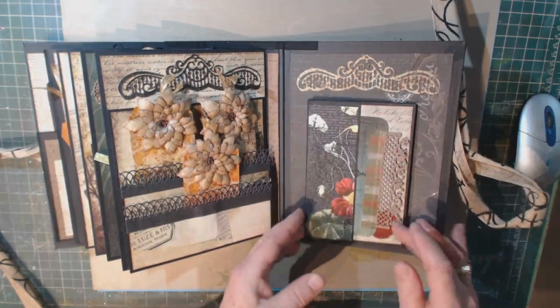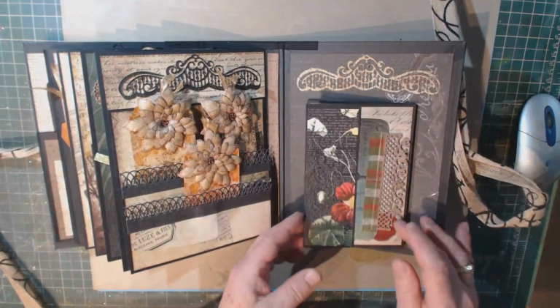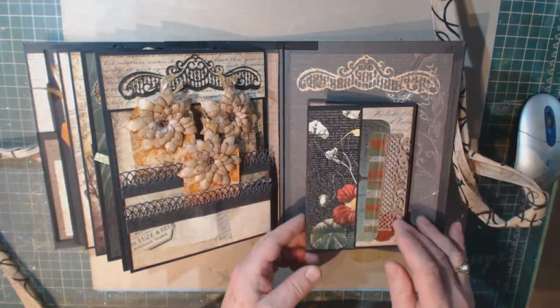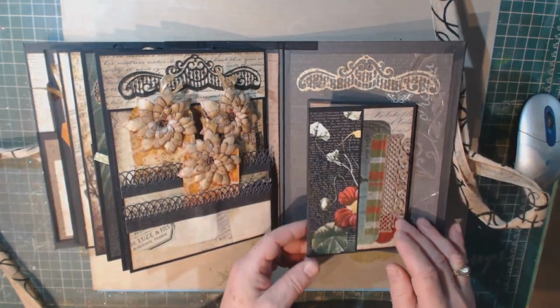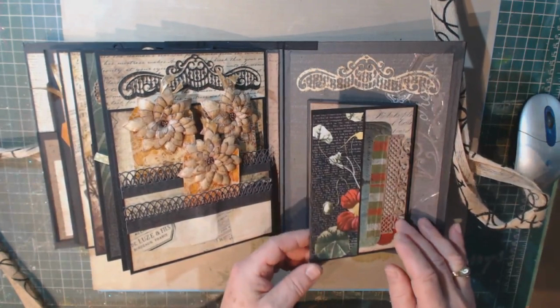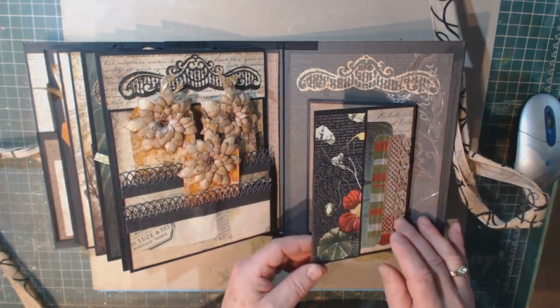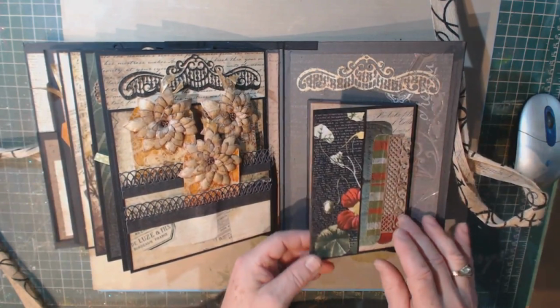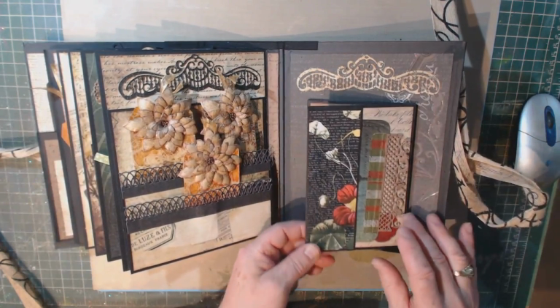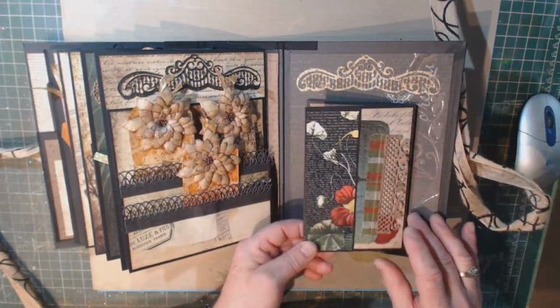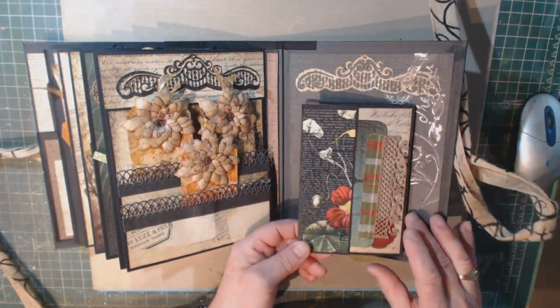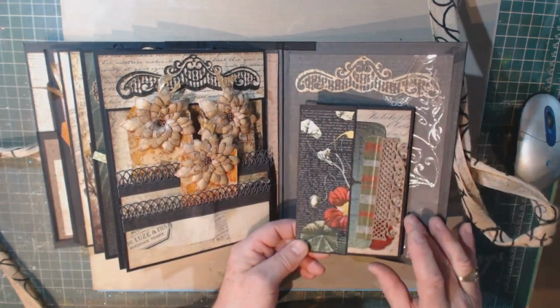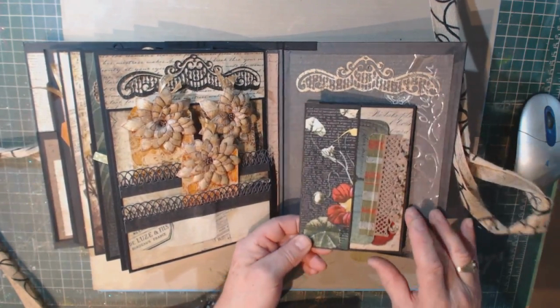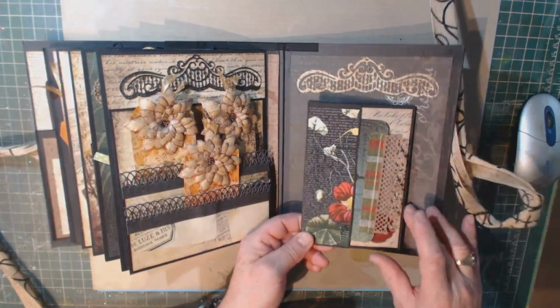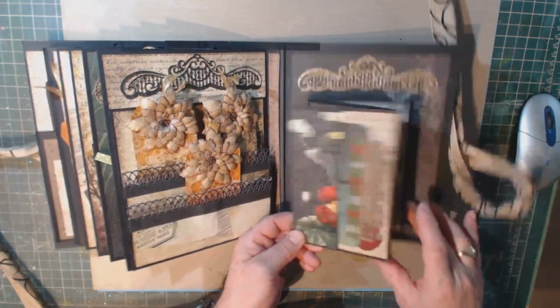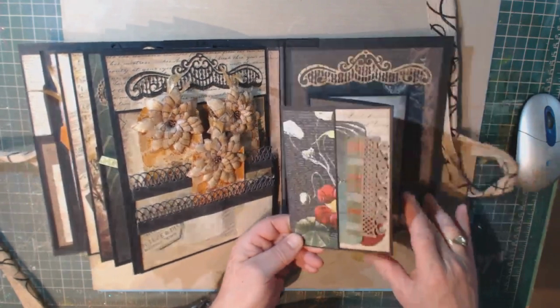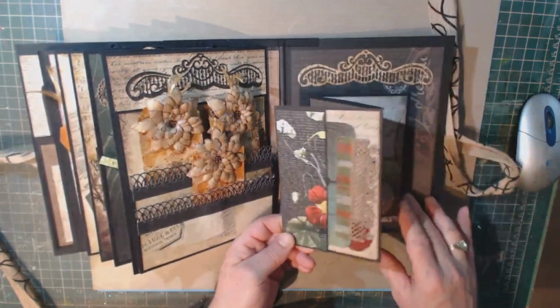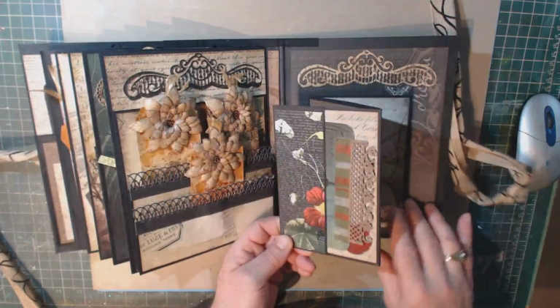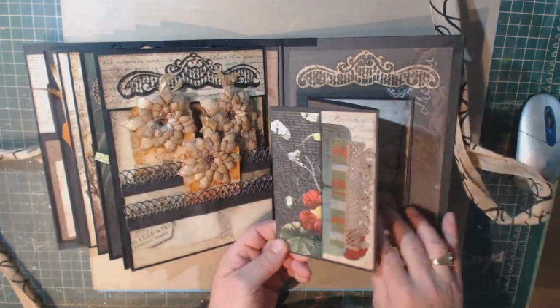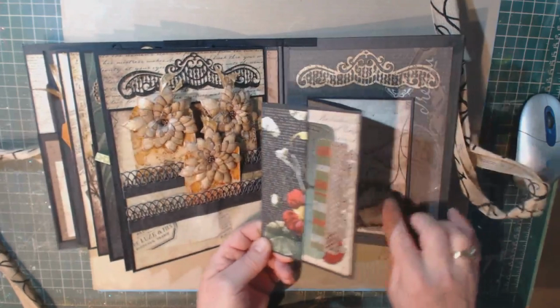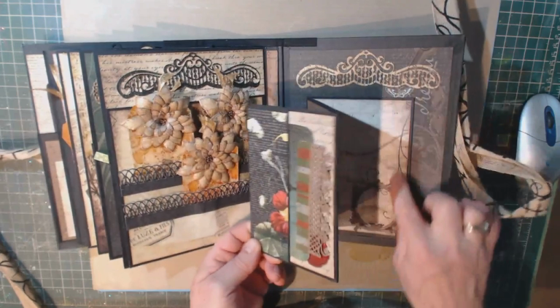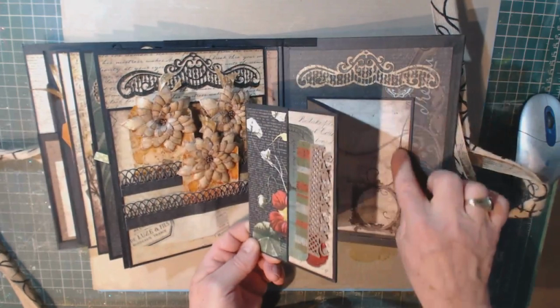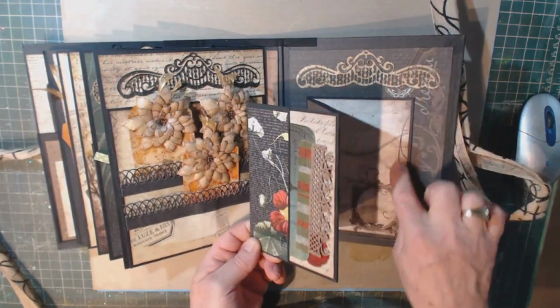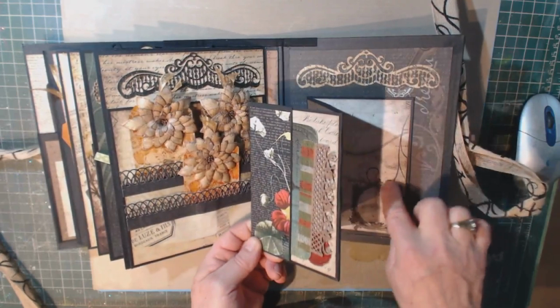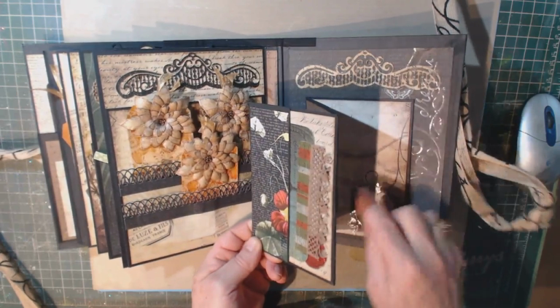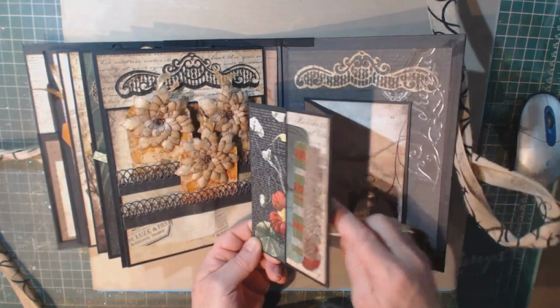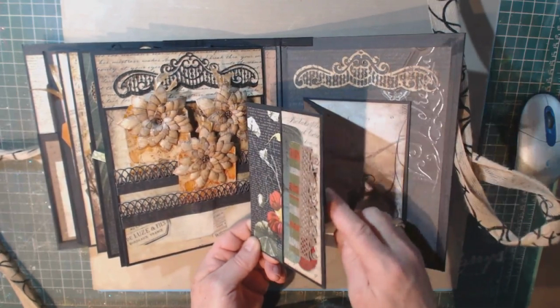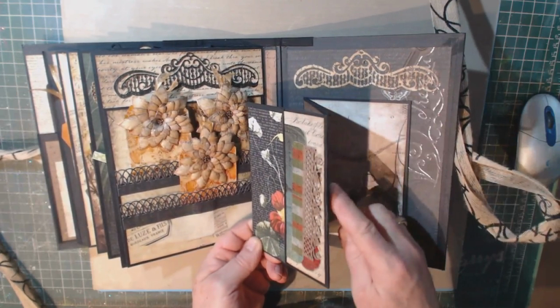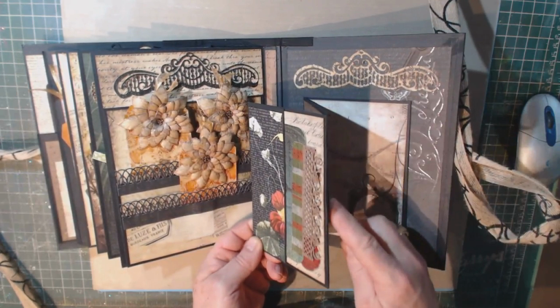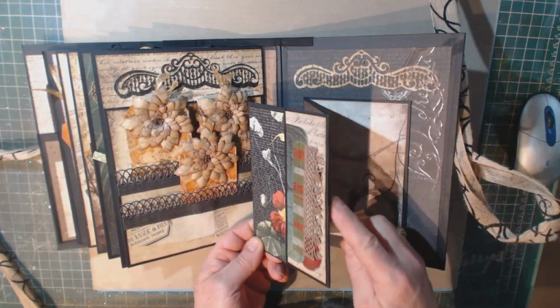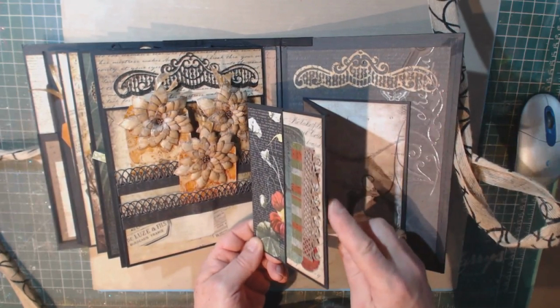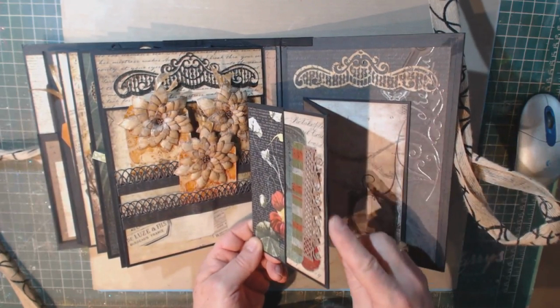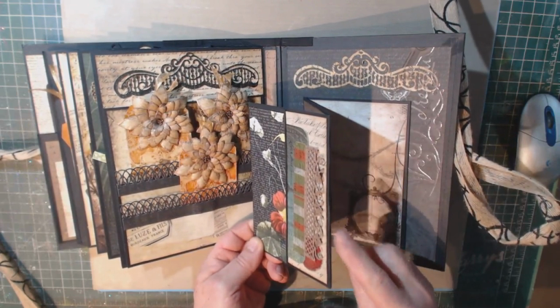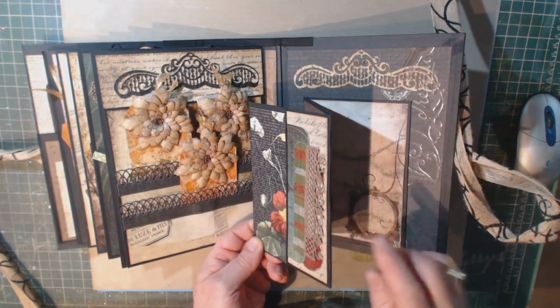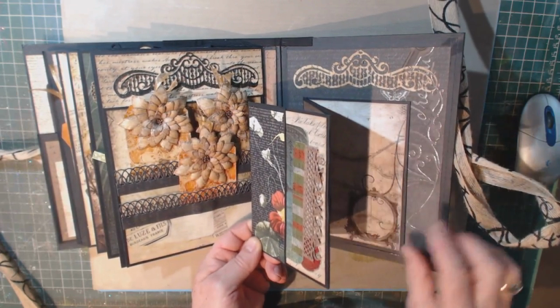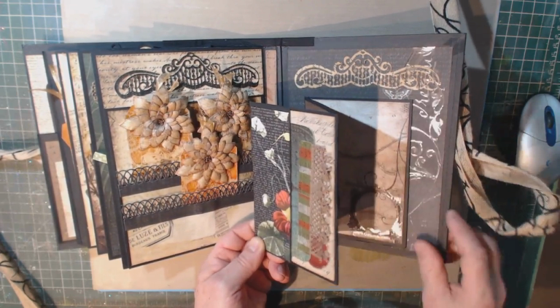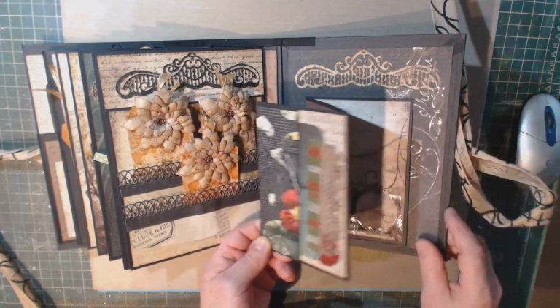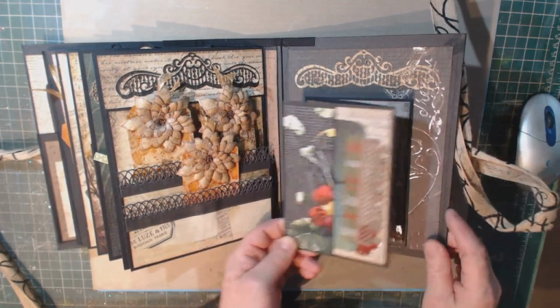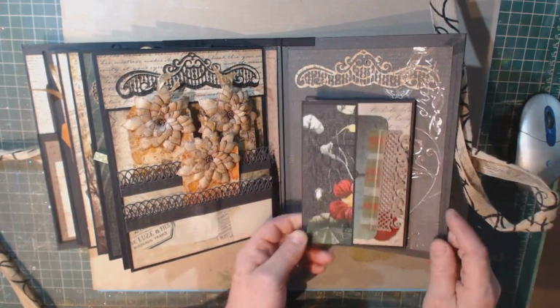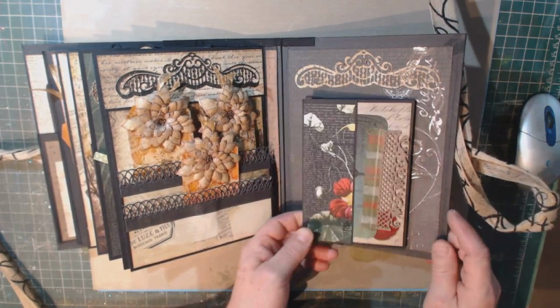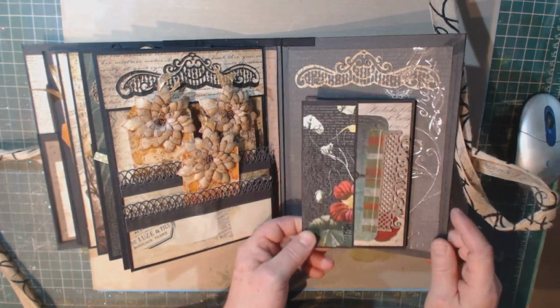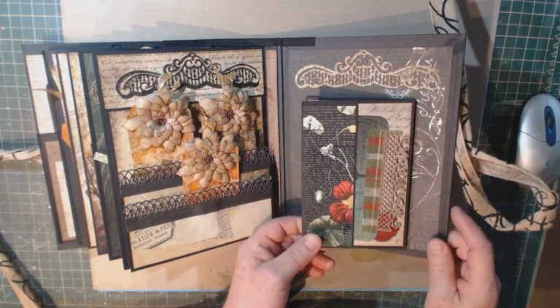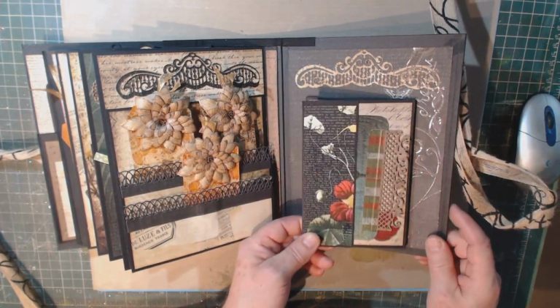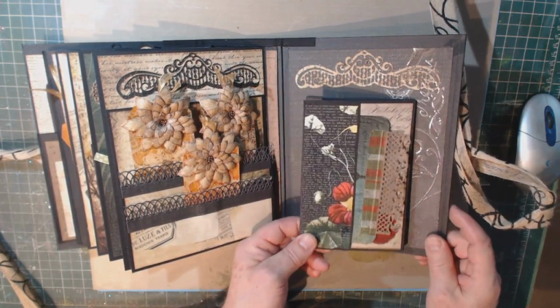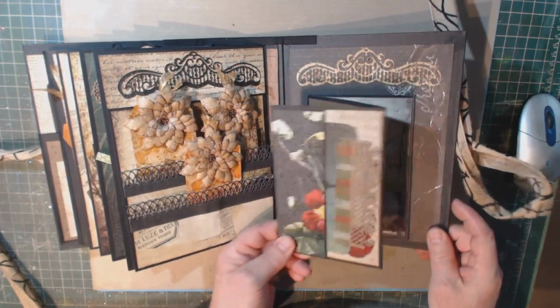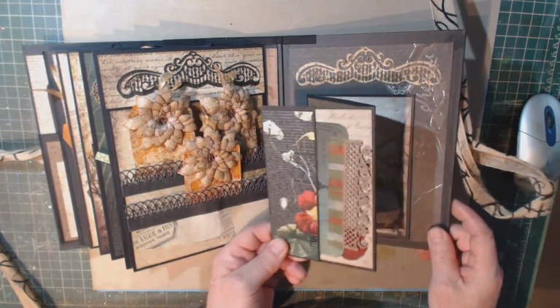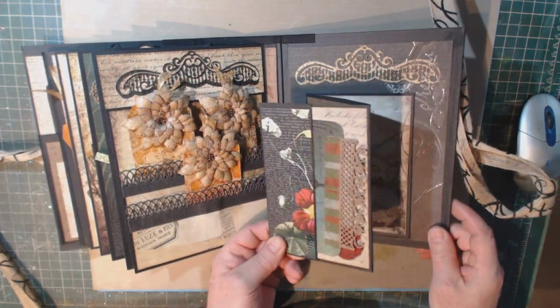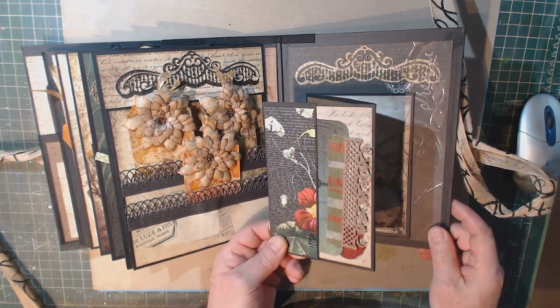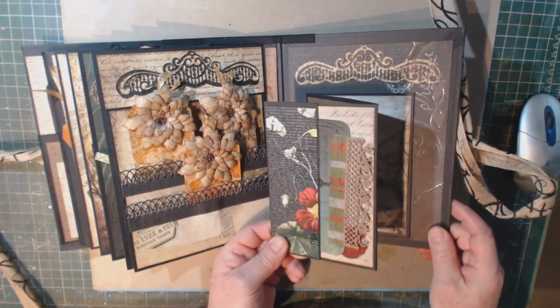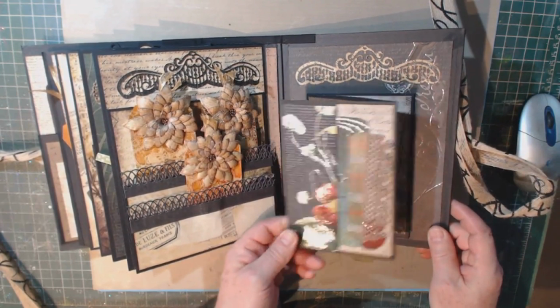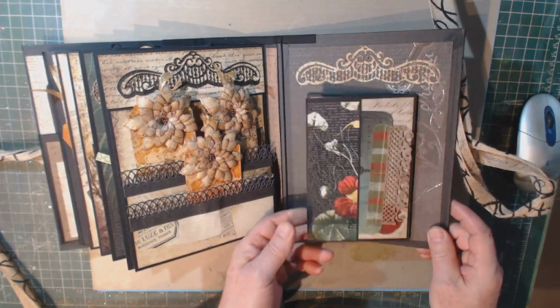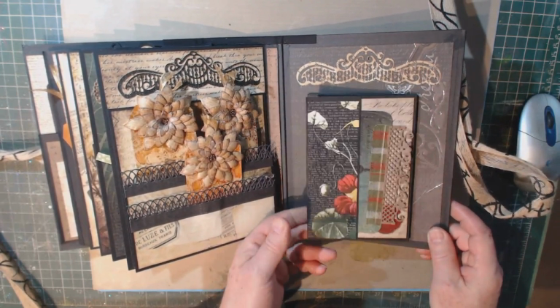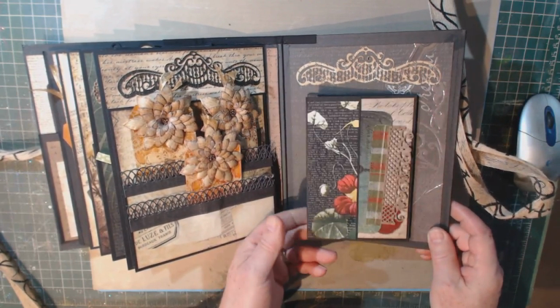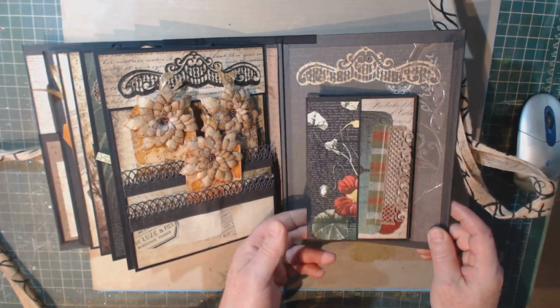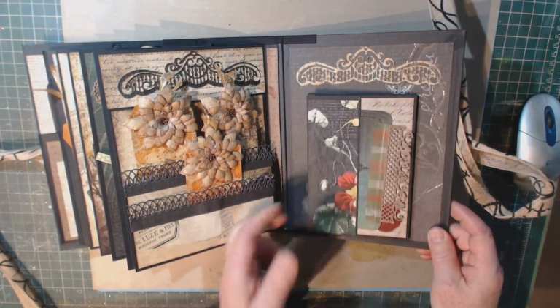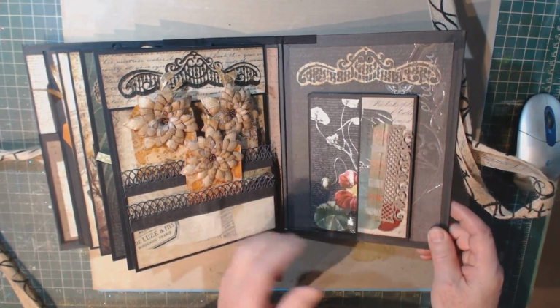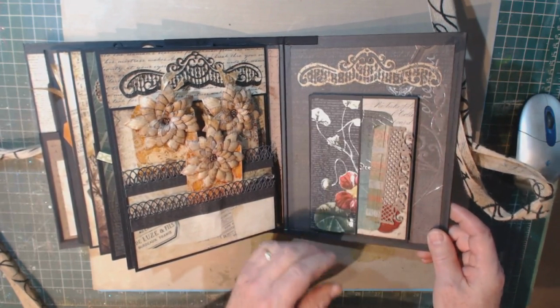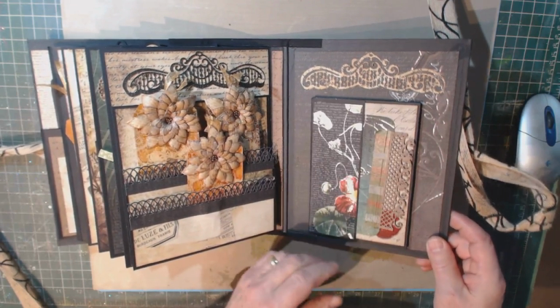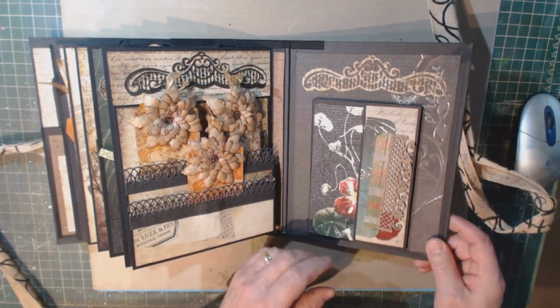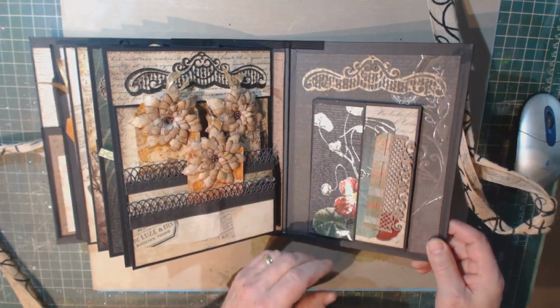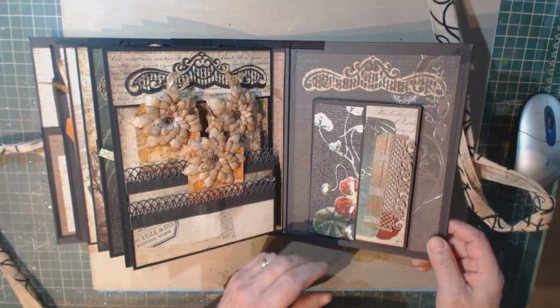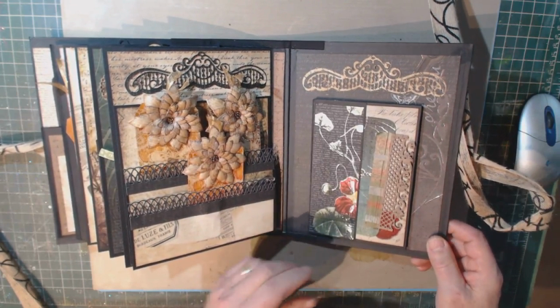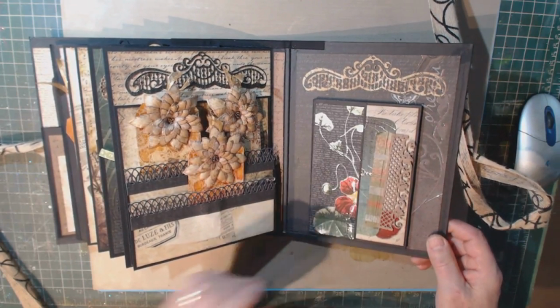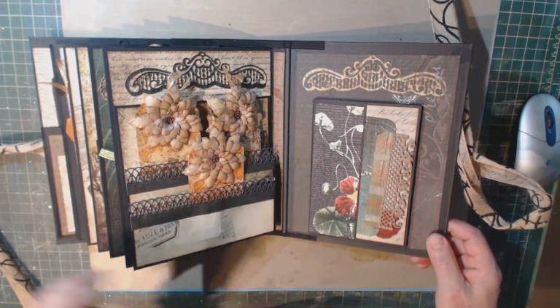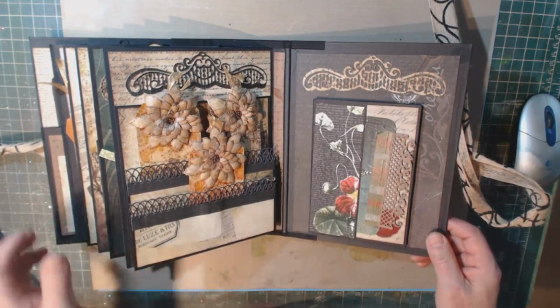This one — I did use a magnet over here. They're hidden behind the paper, and it keeps it right in place — you can hear it snap.